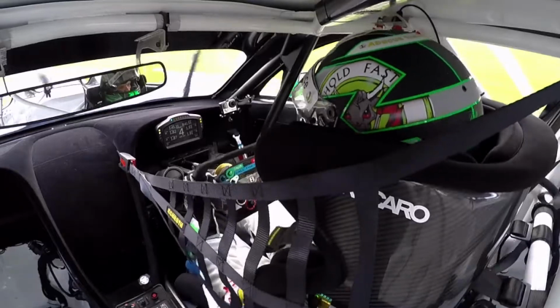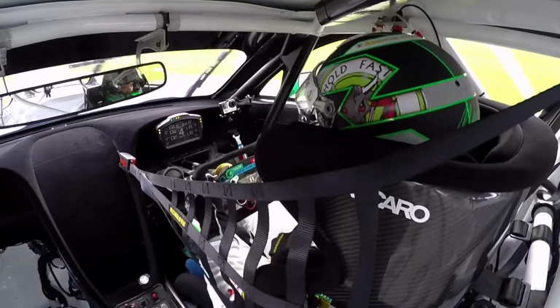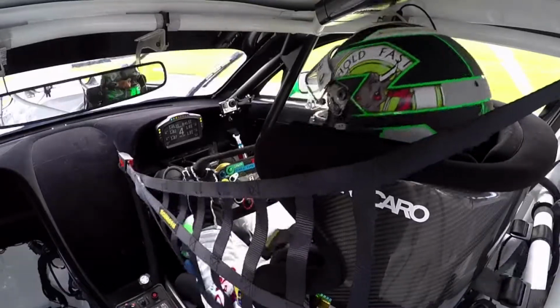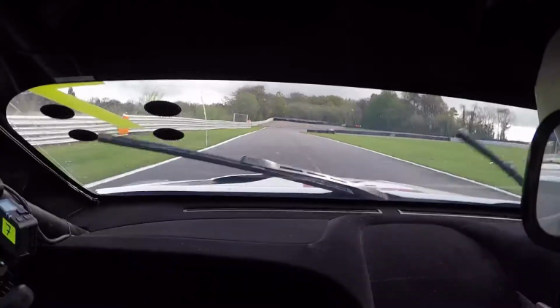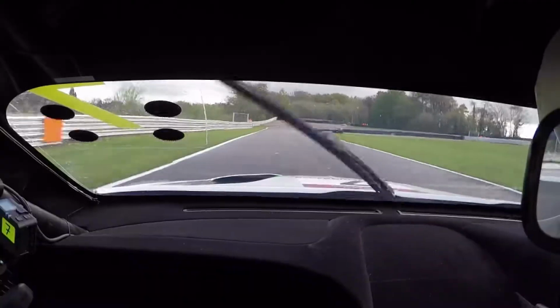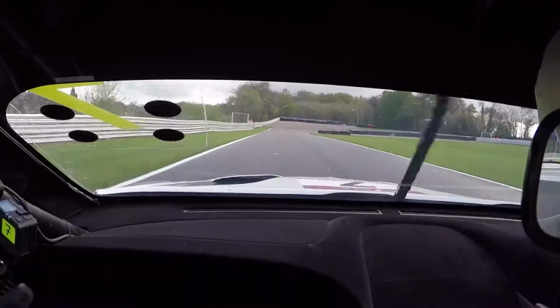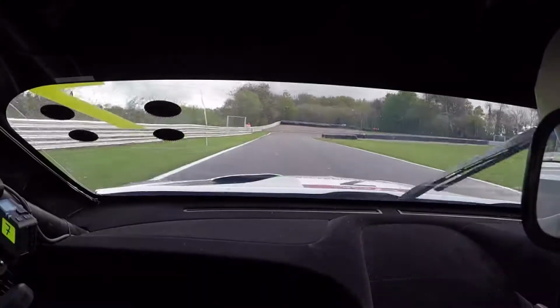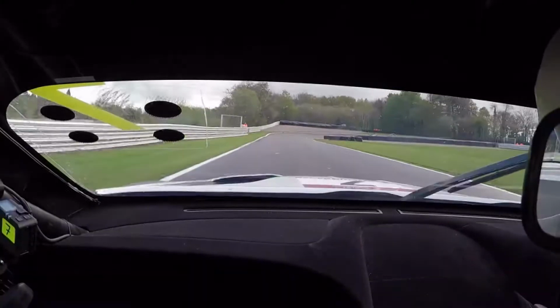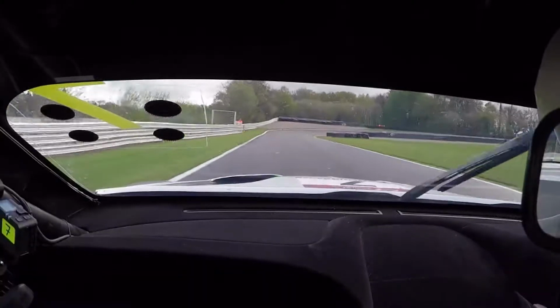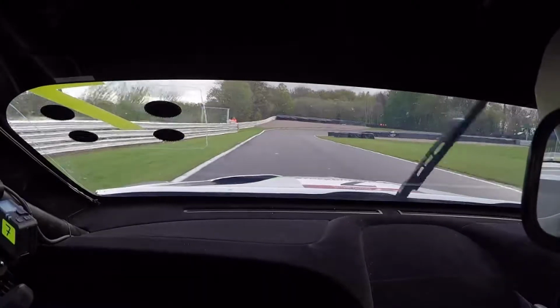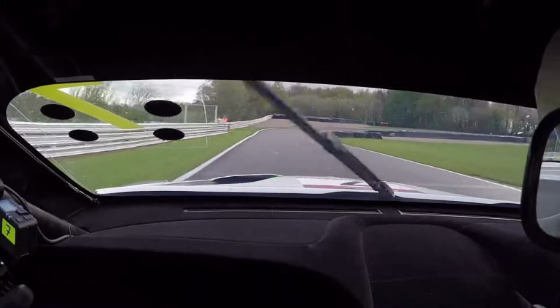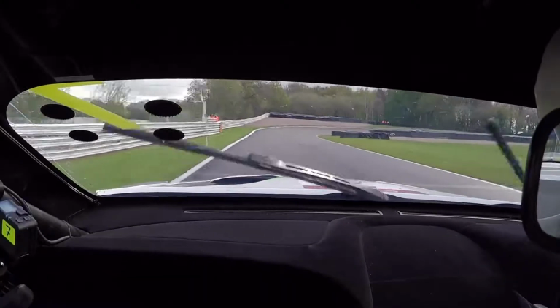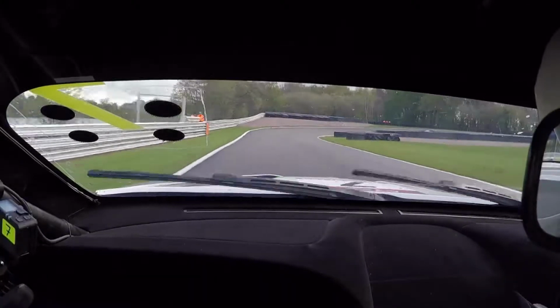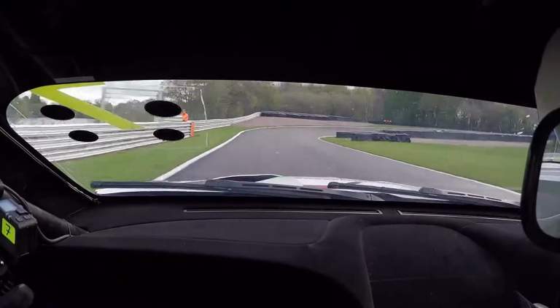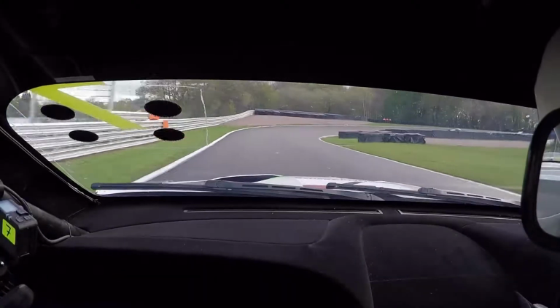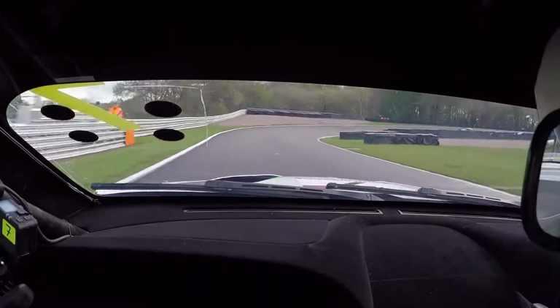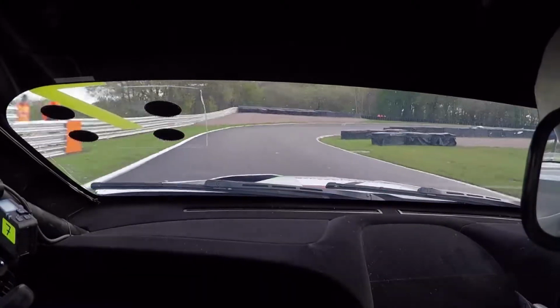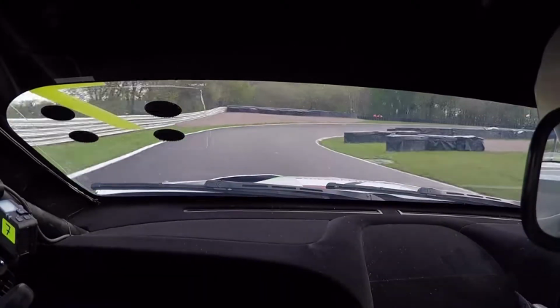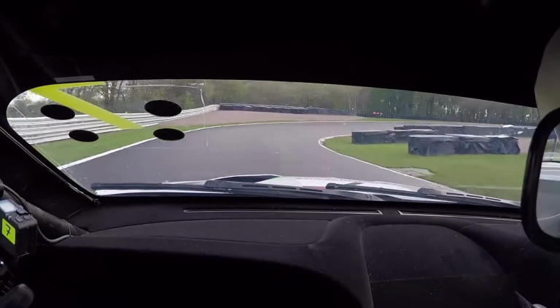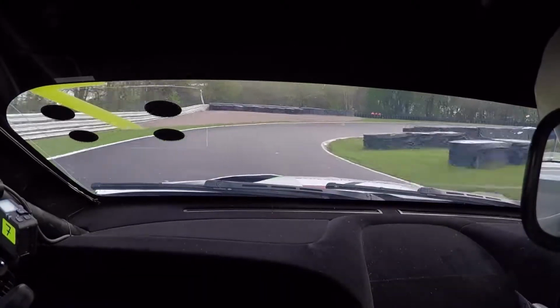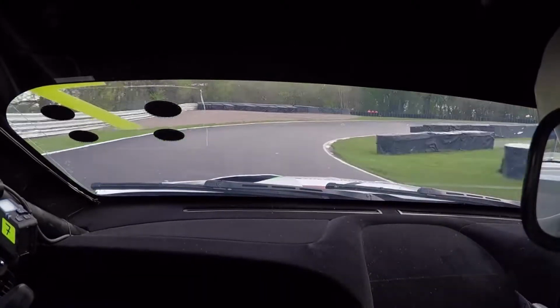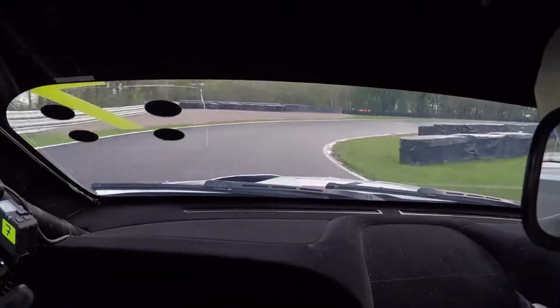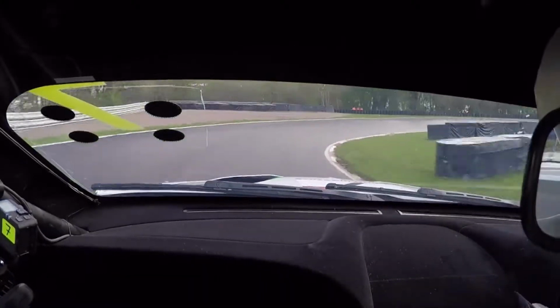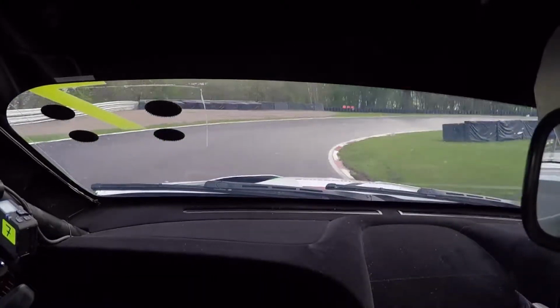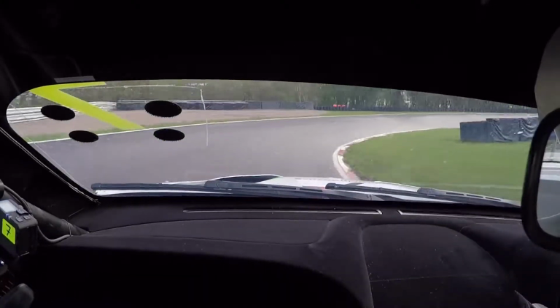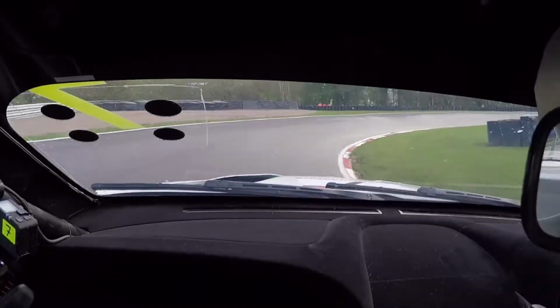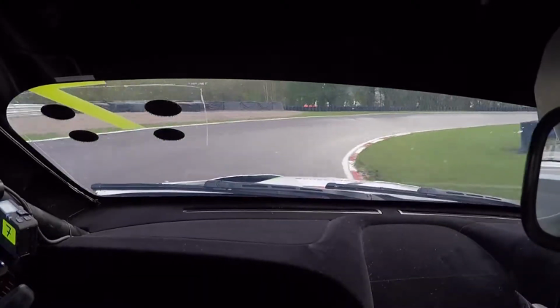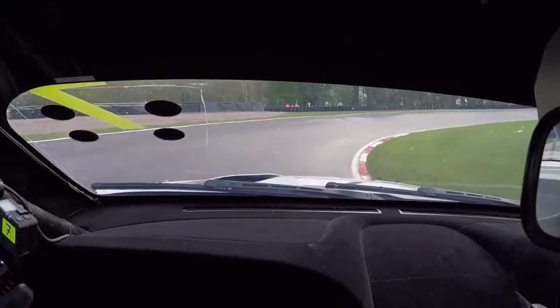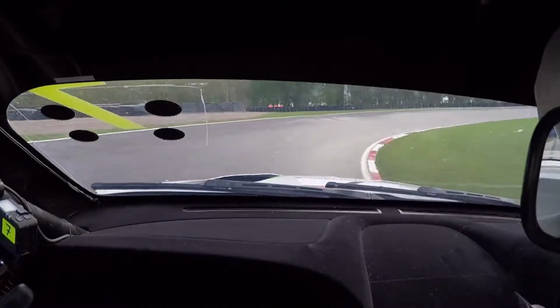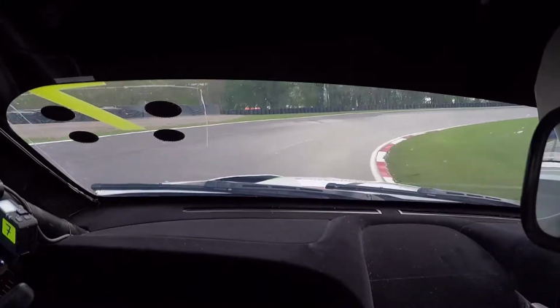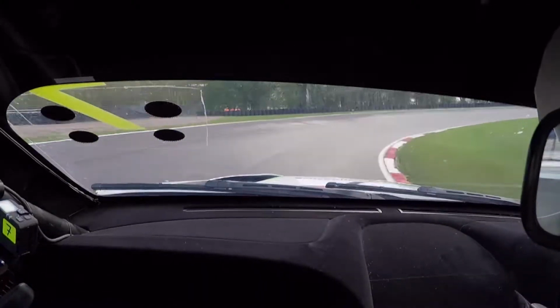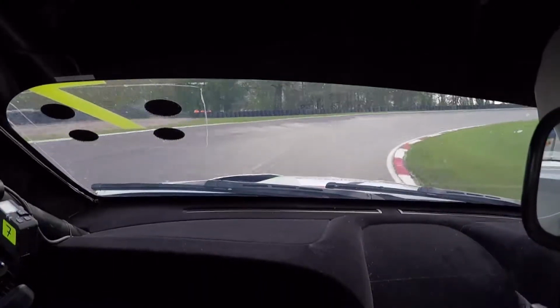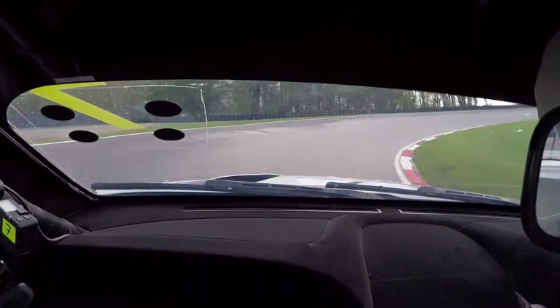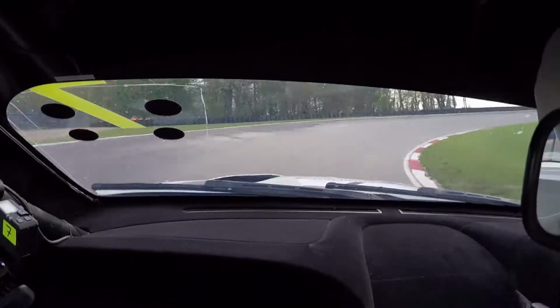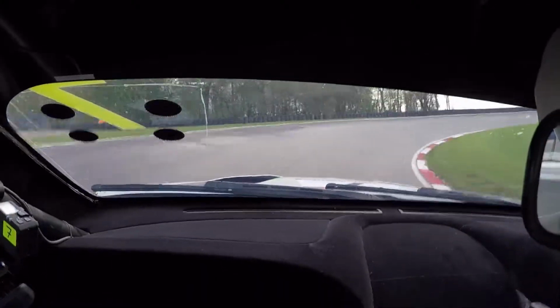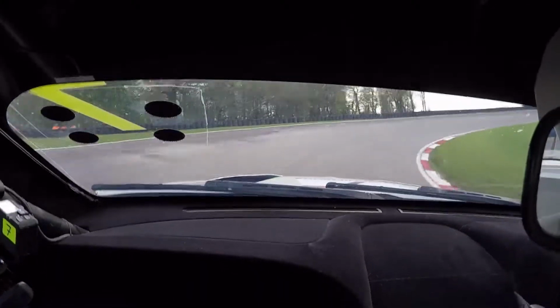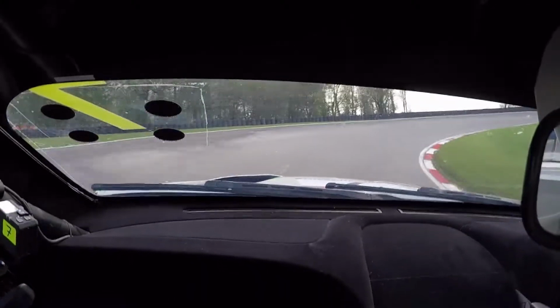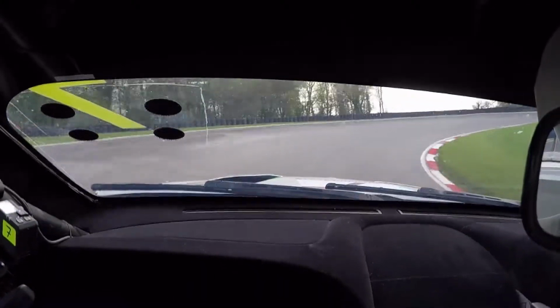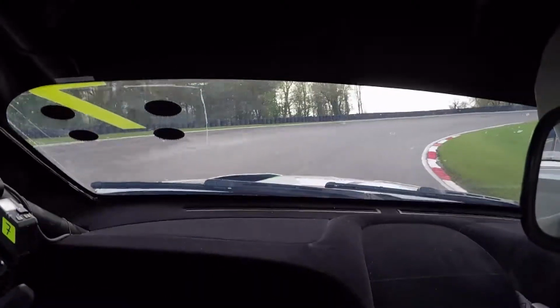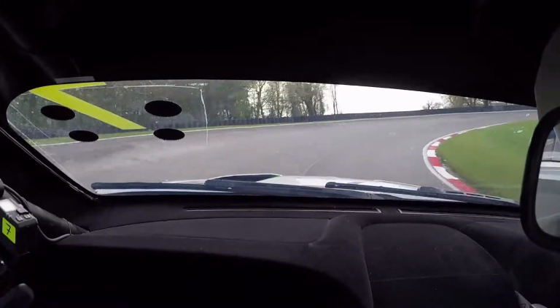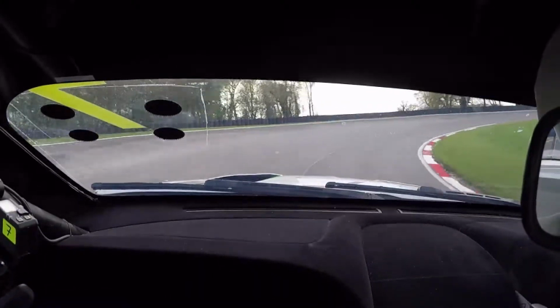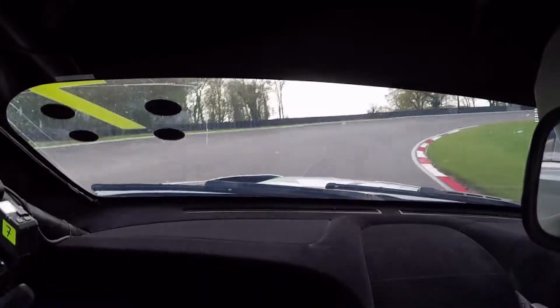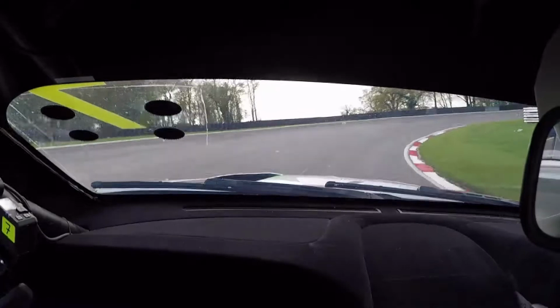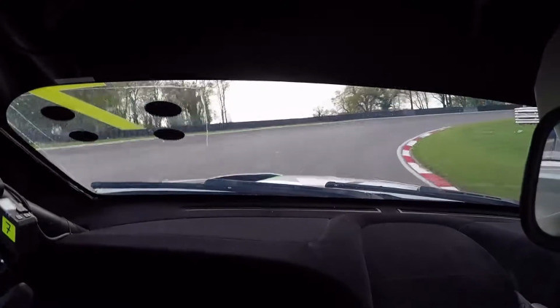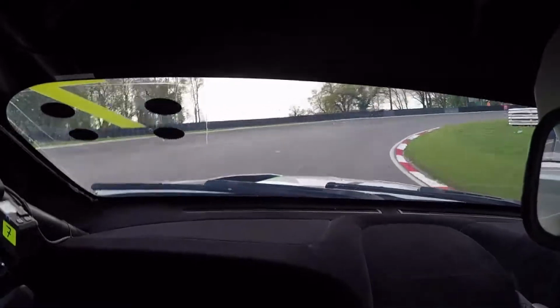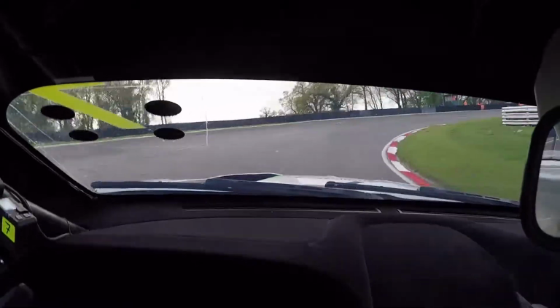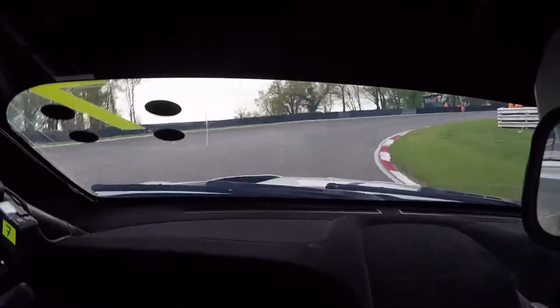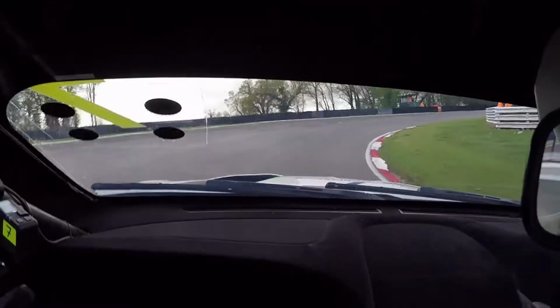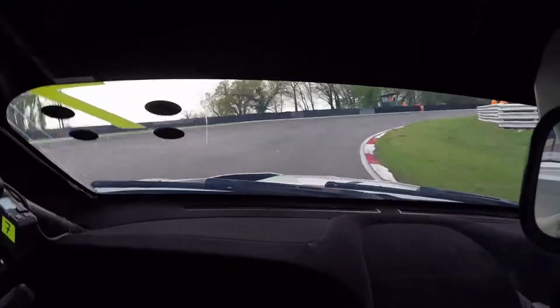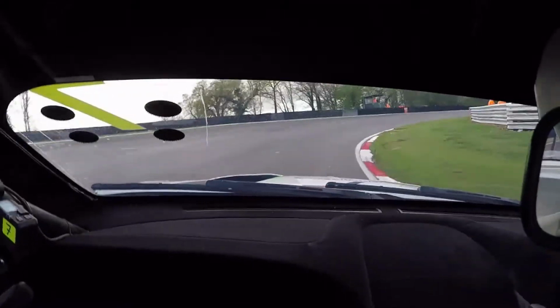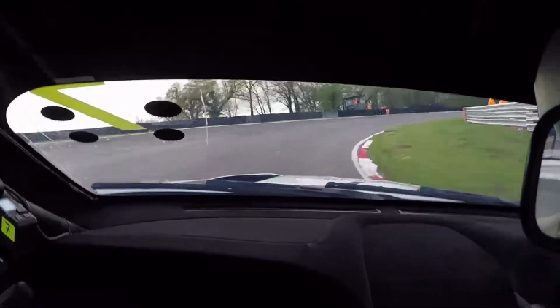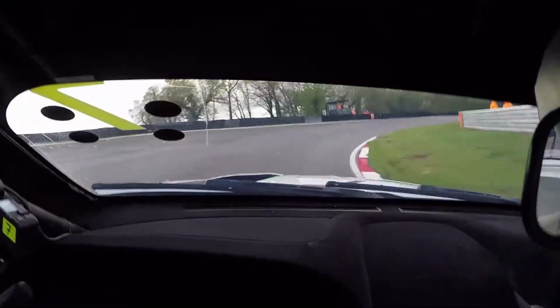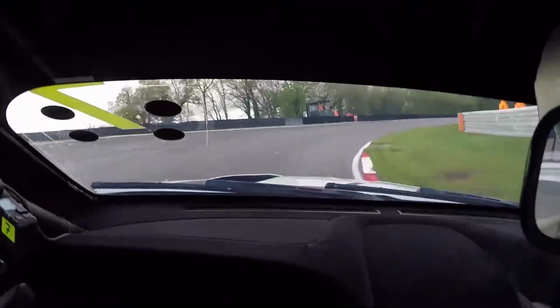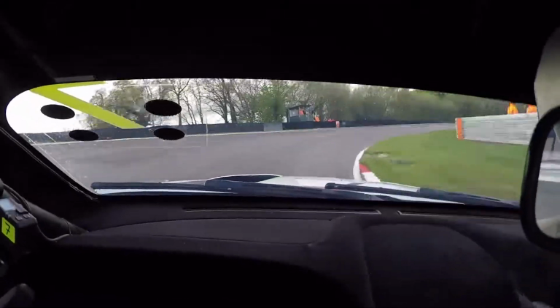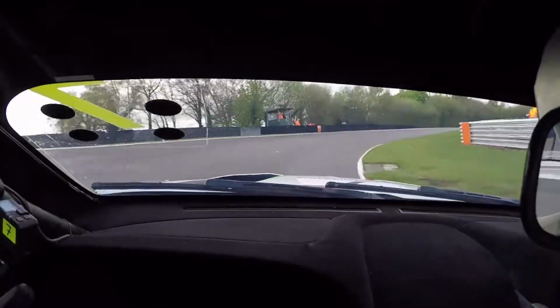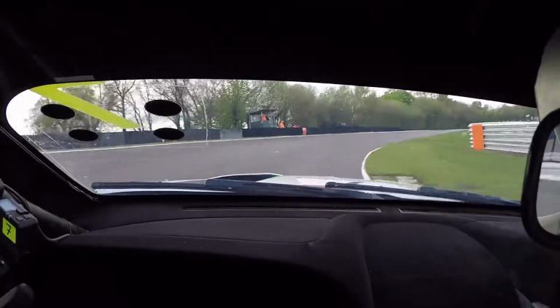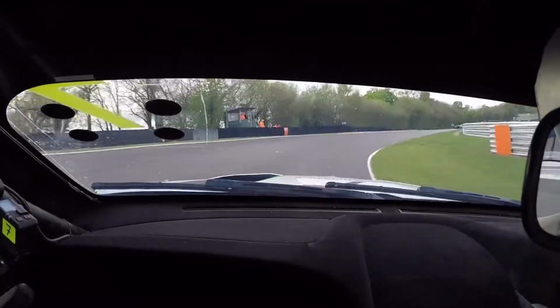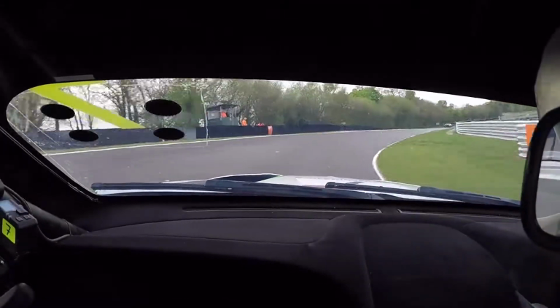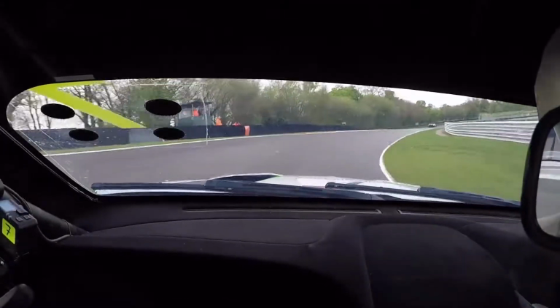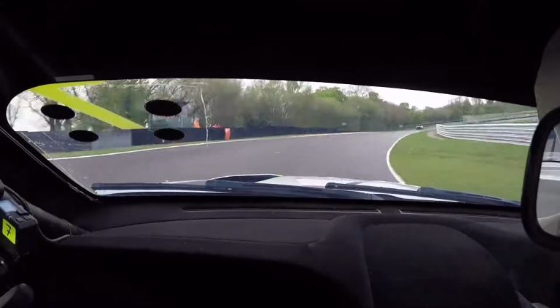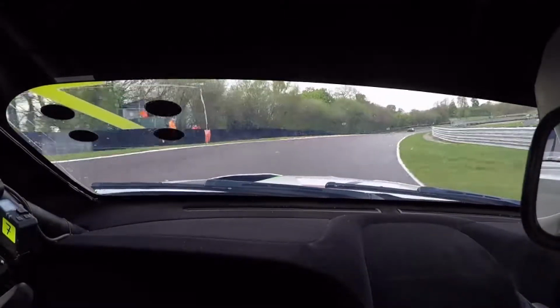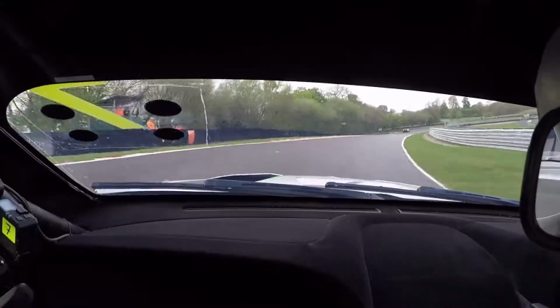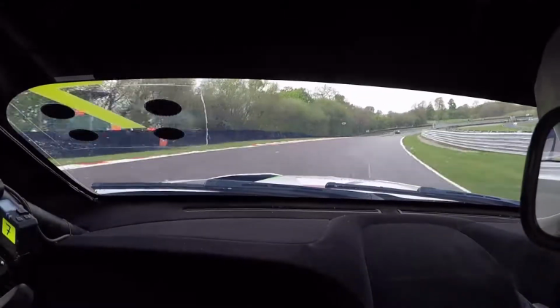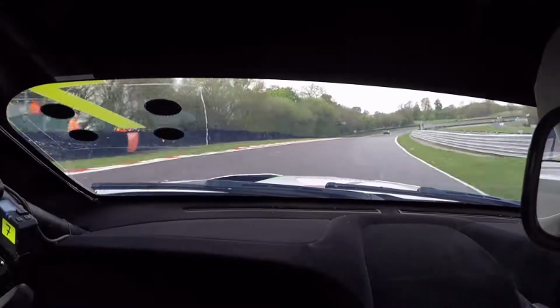Gerrards hairpin — loads of camber. Get it in nice and tight, try and use the camber to help pull the nose of the car in on the exit.